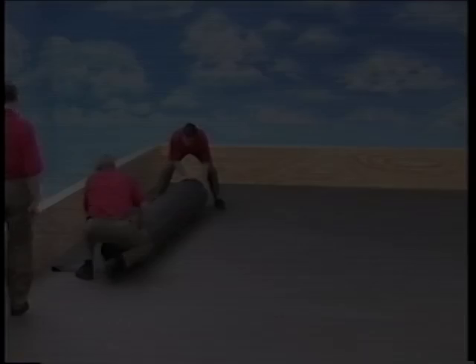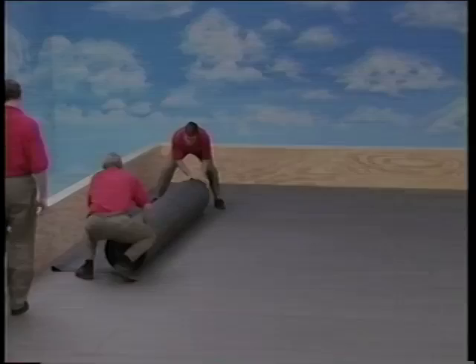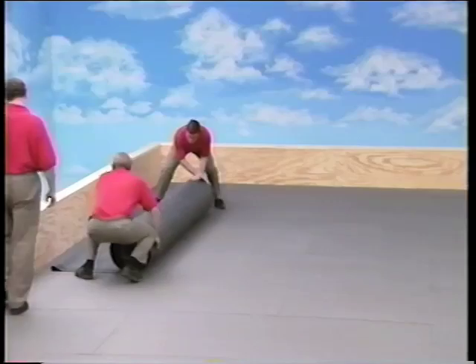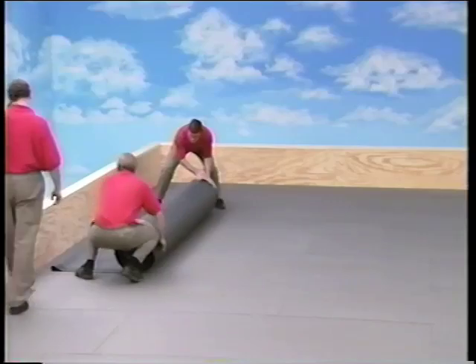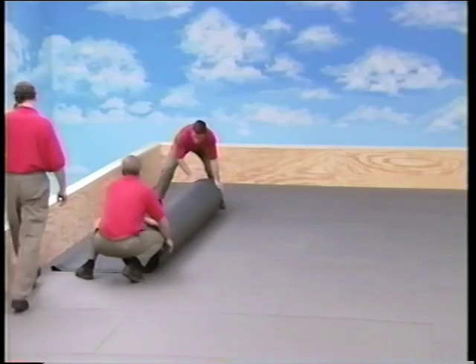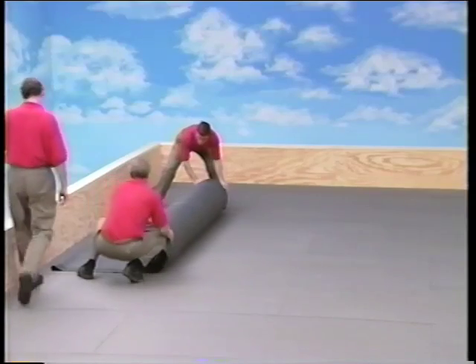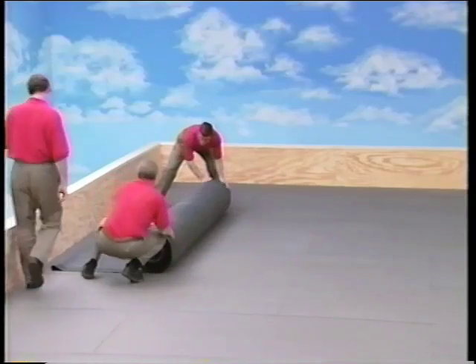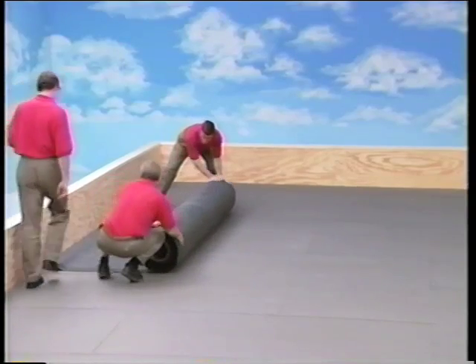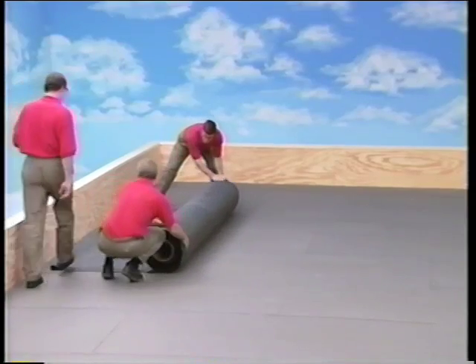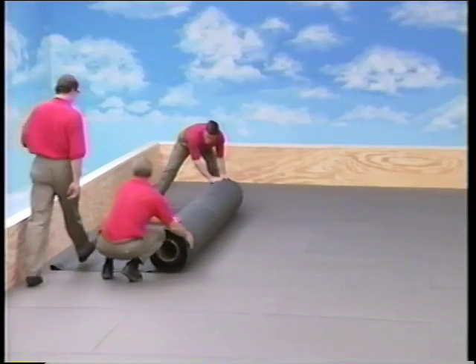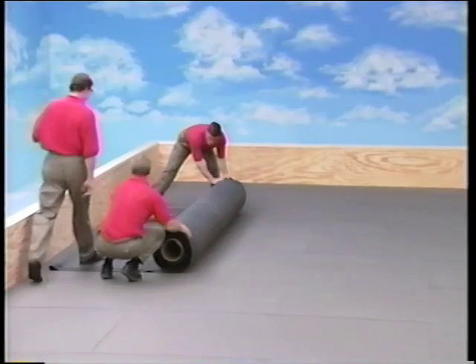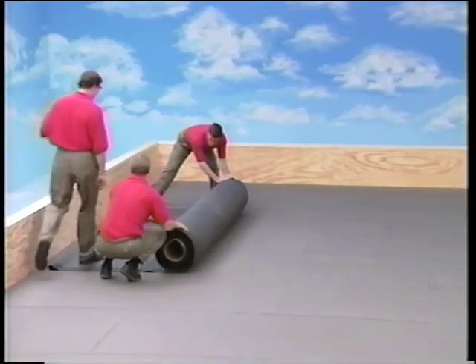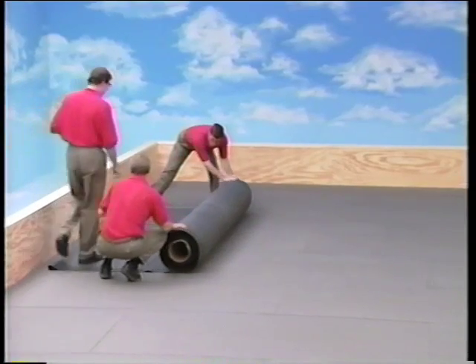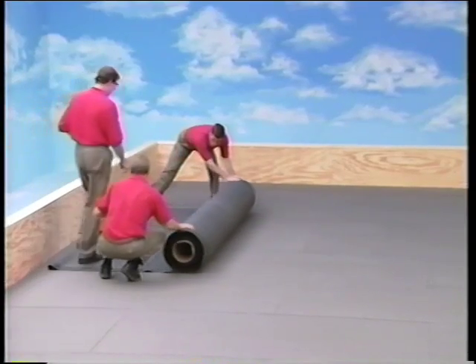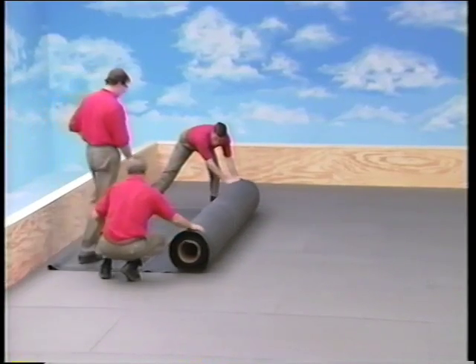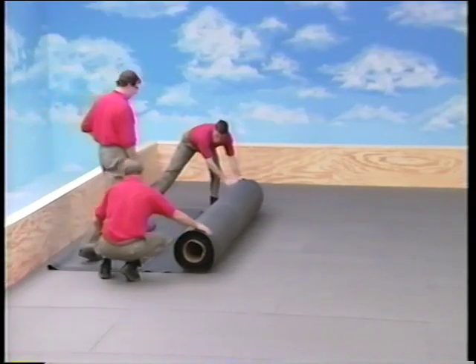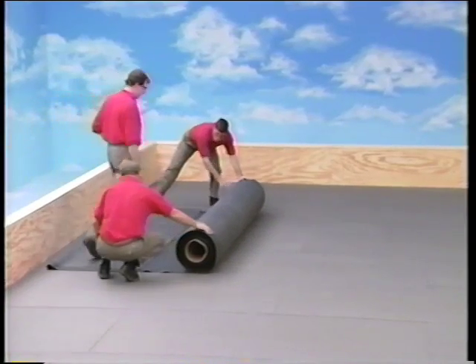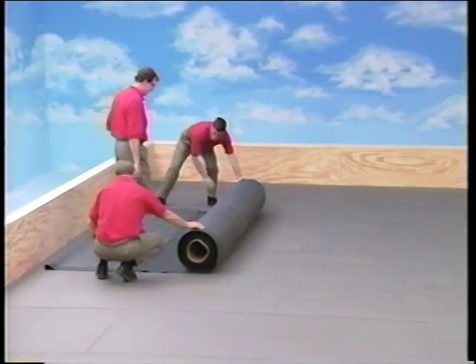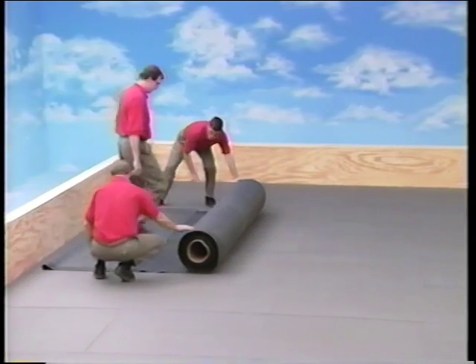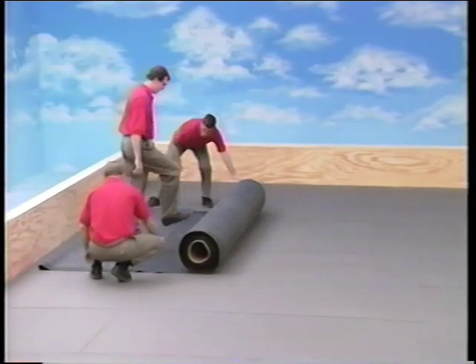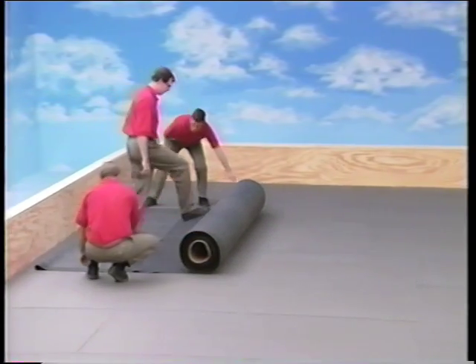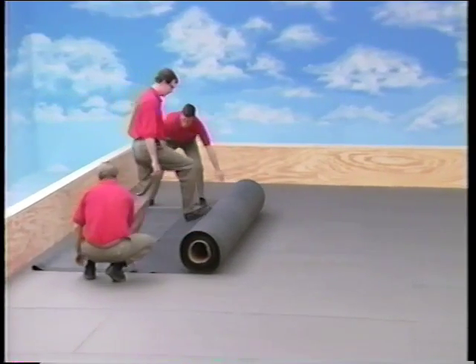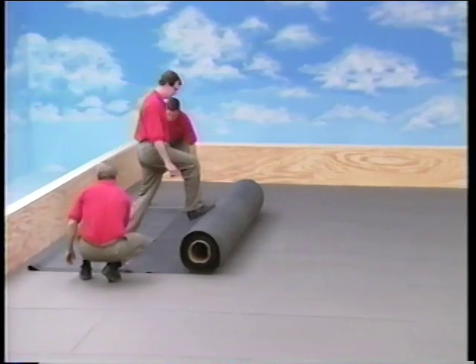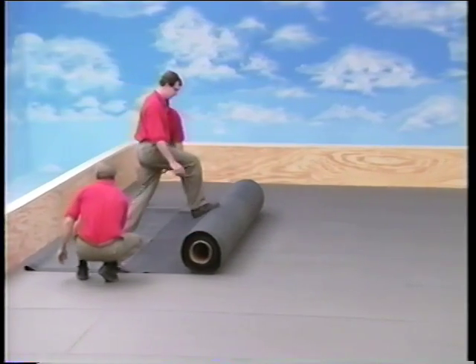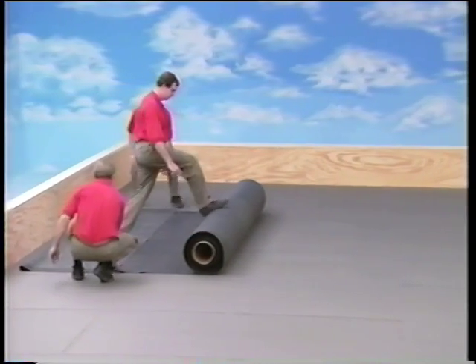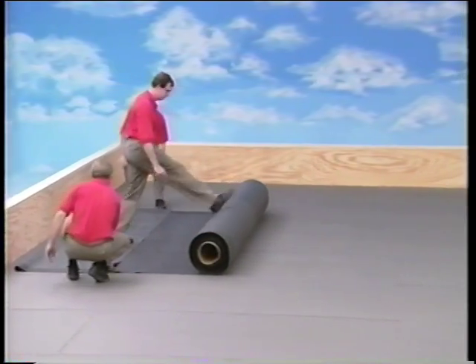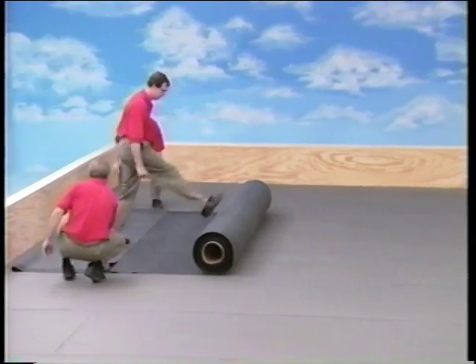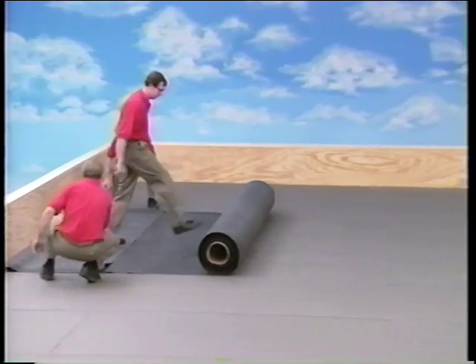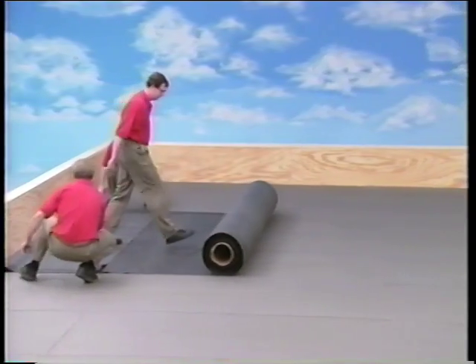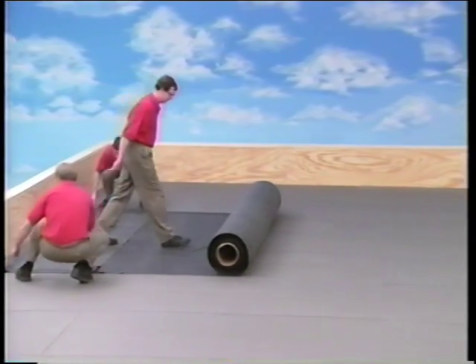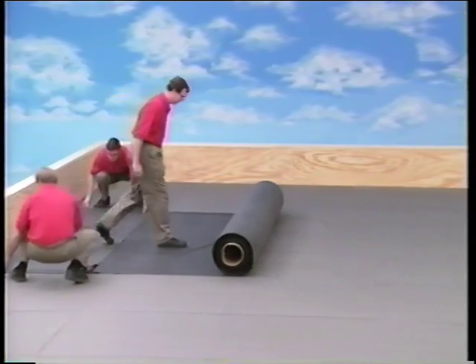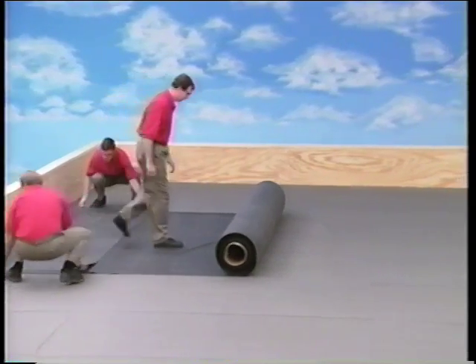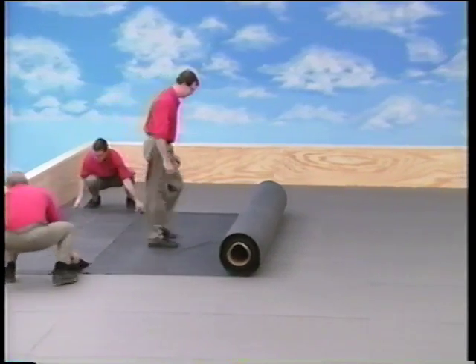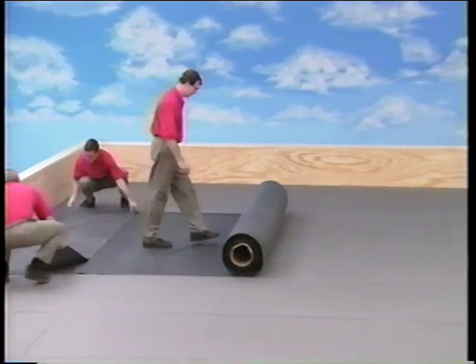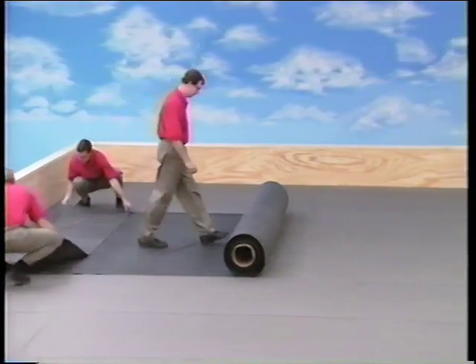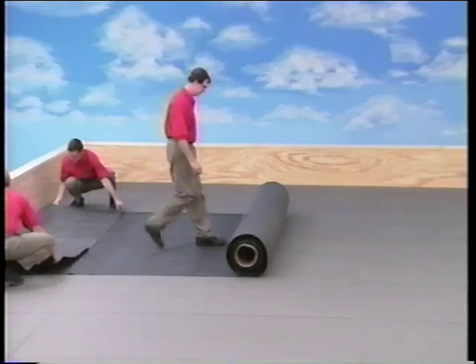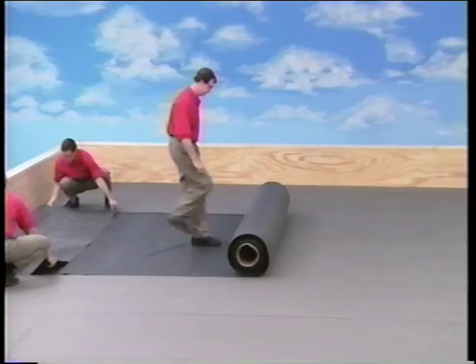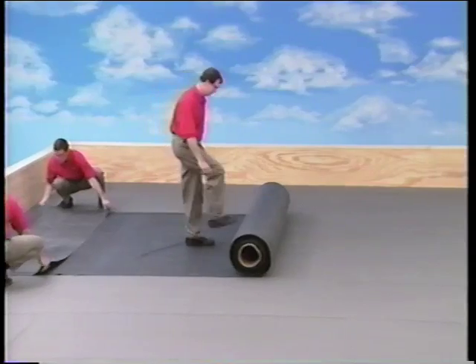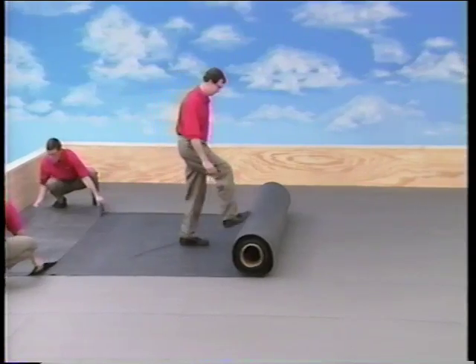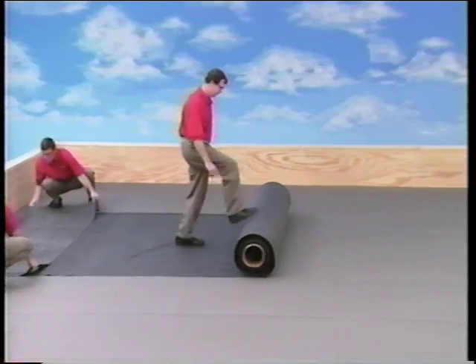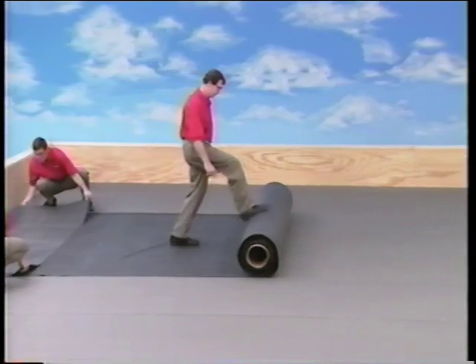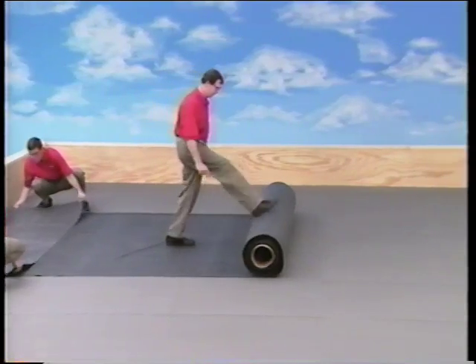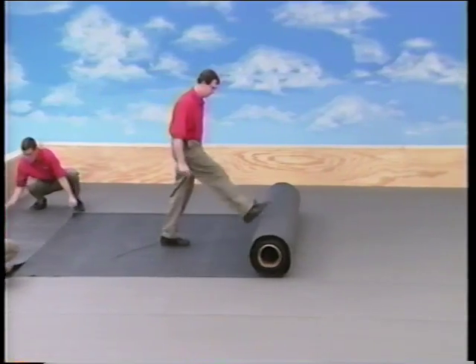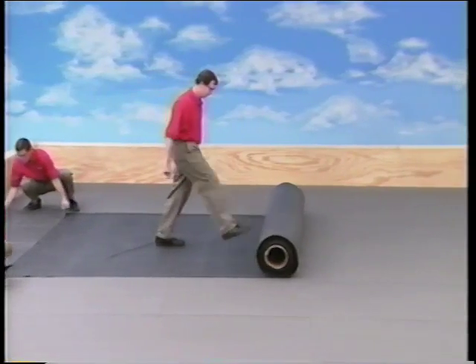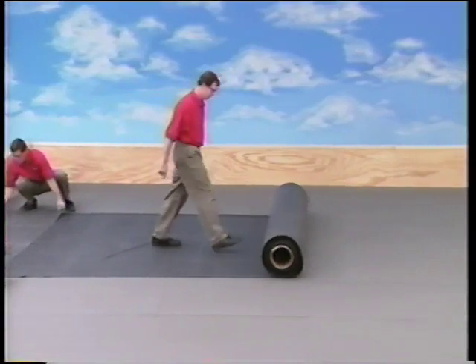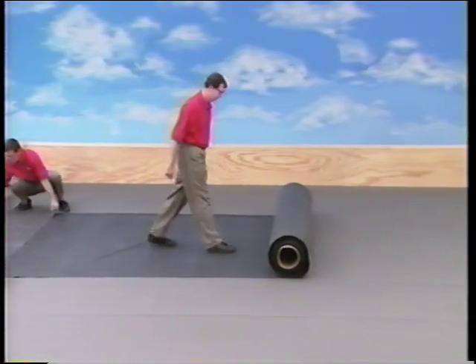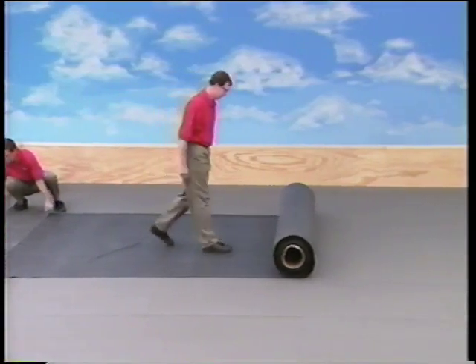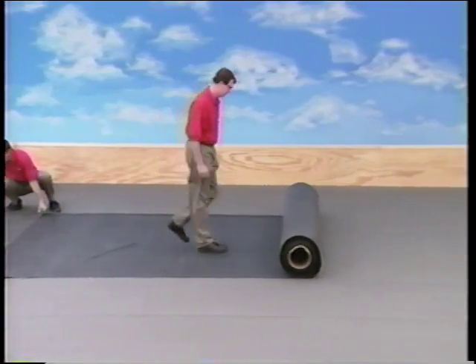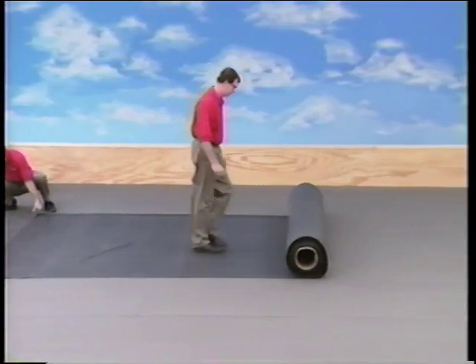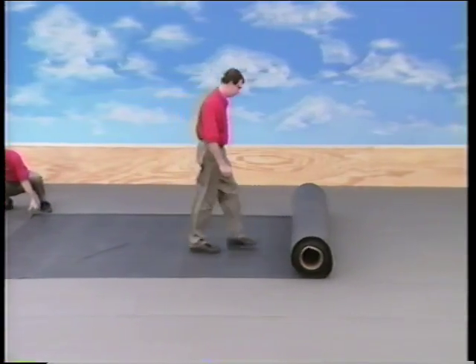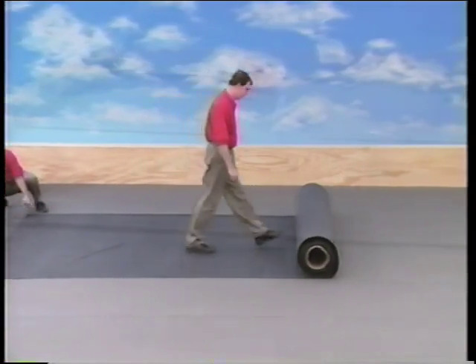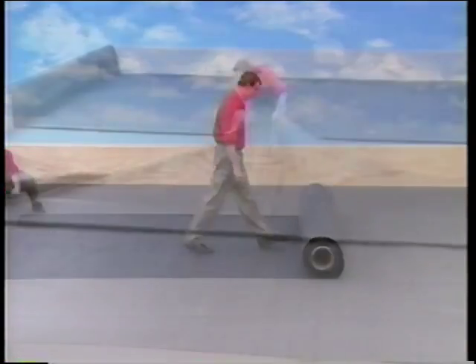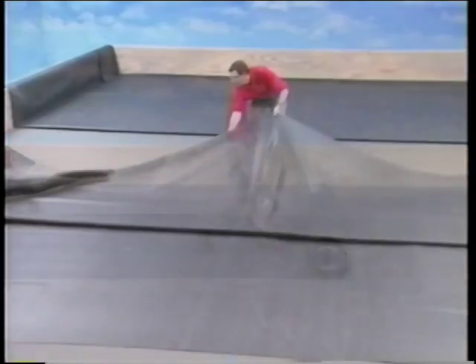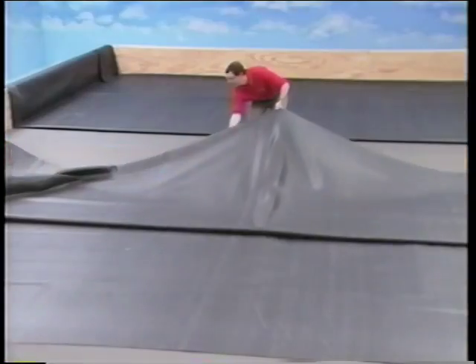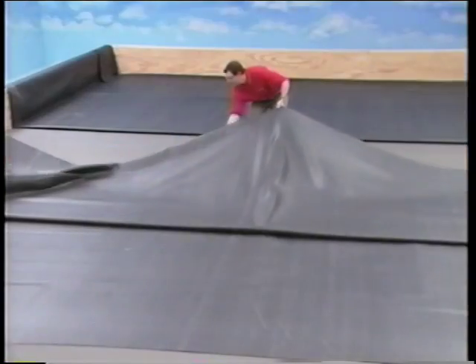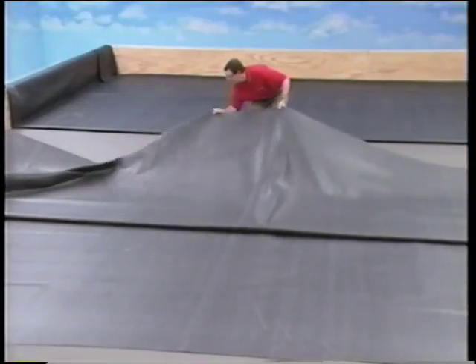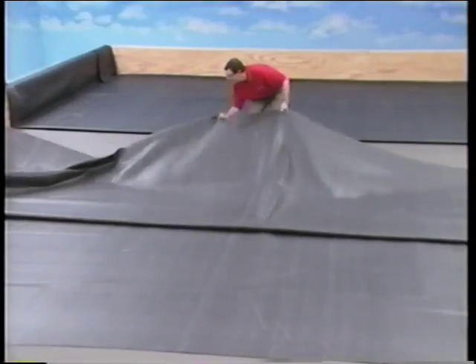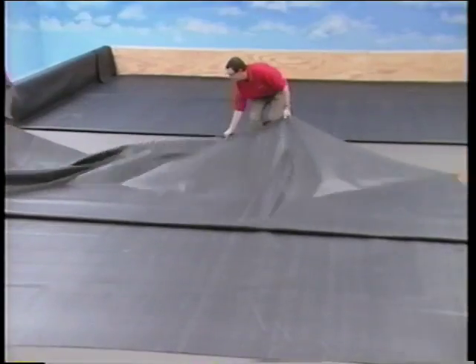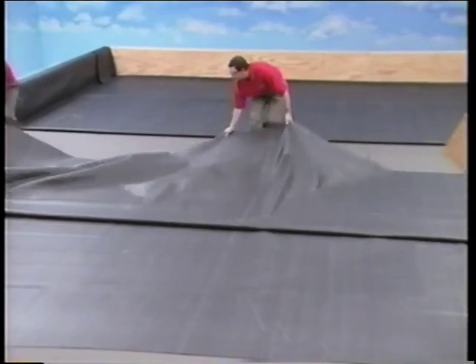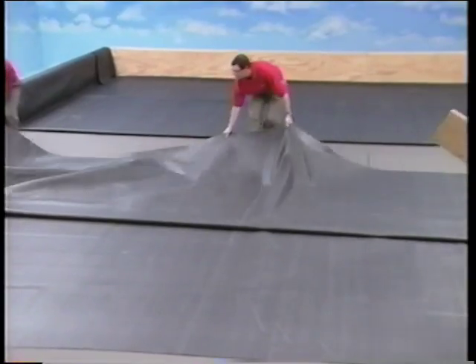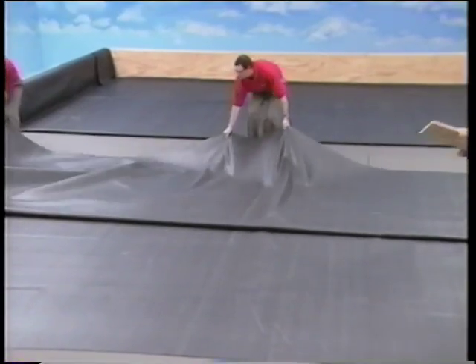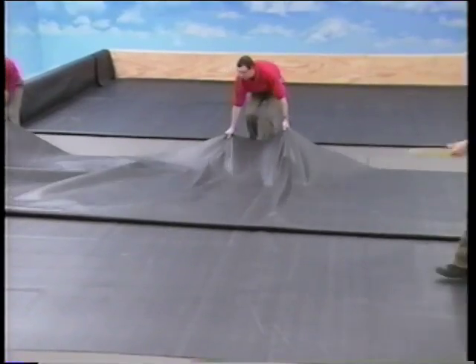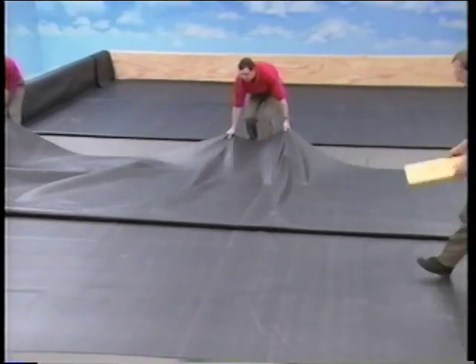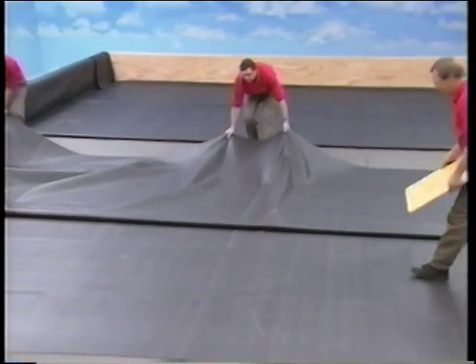First, position the rolls of EPDM membrane on the insulation, roll them out, and unfold them.